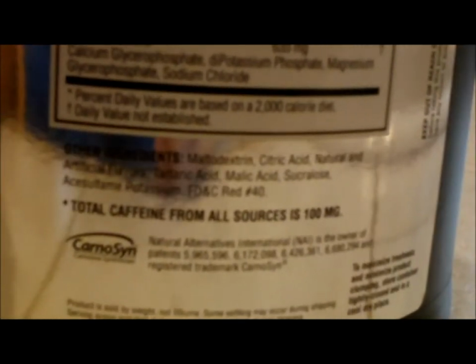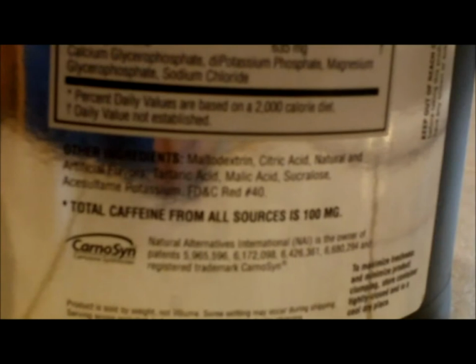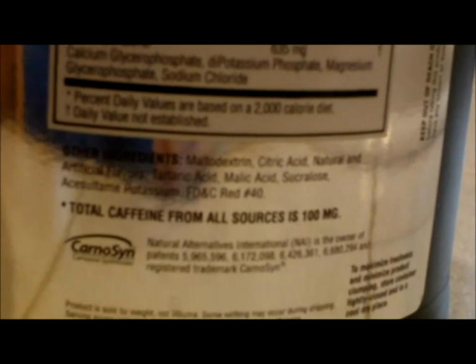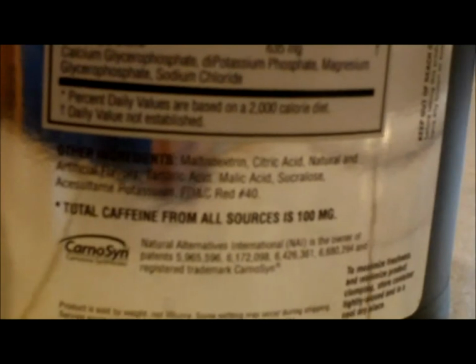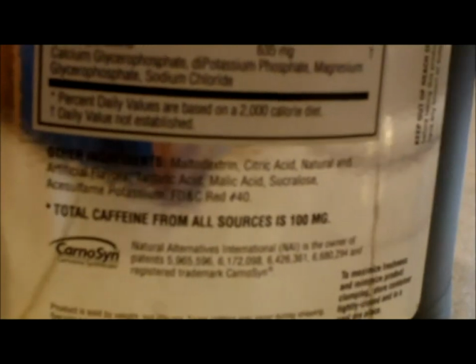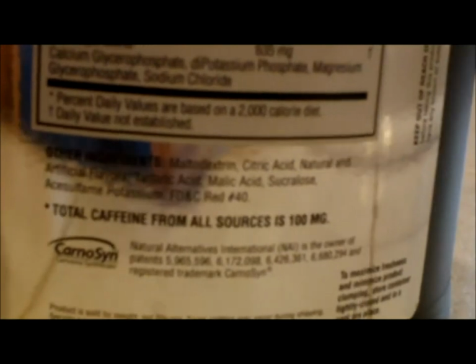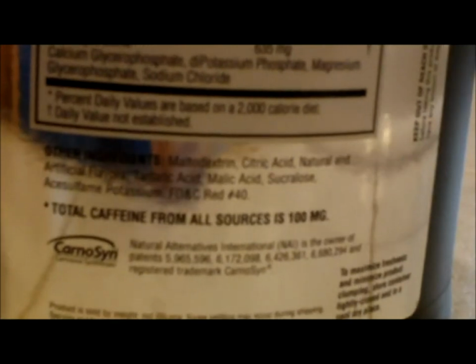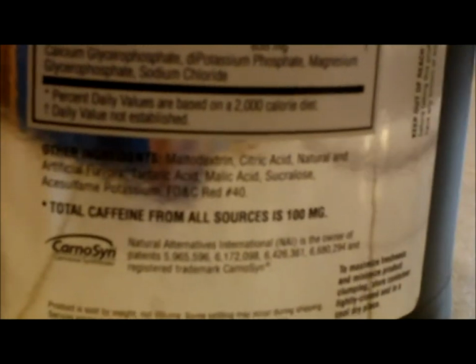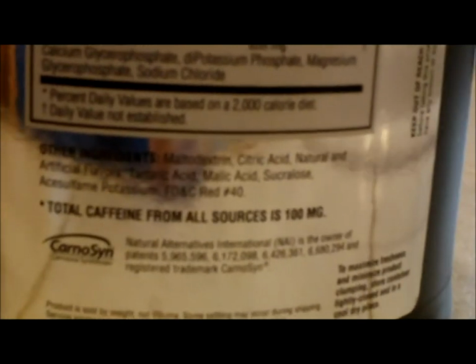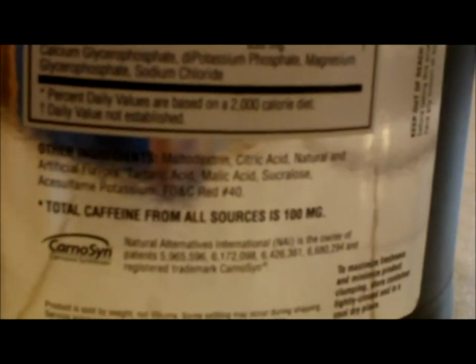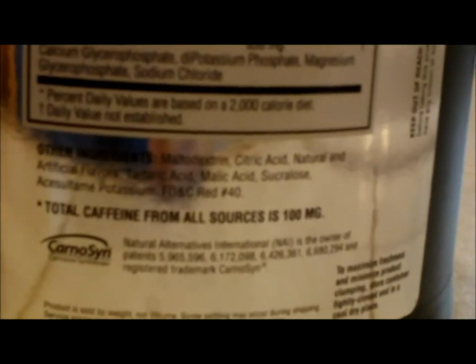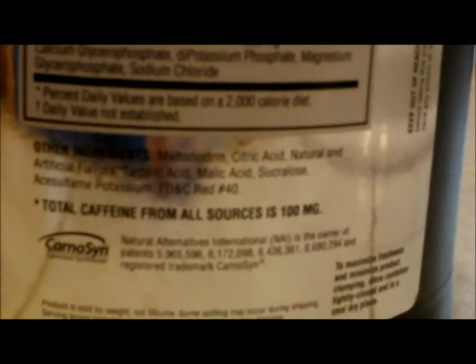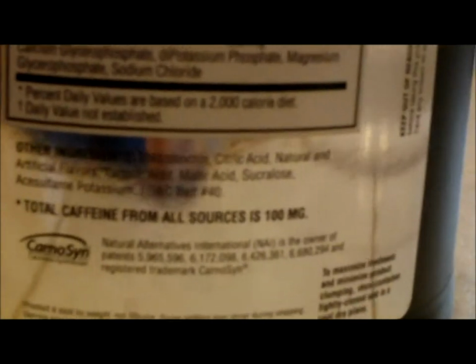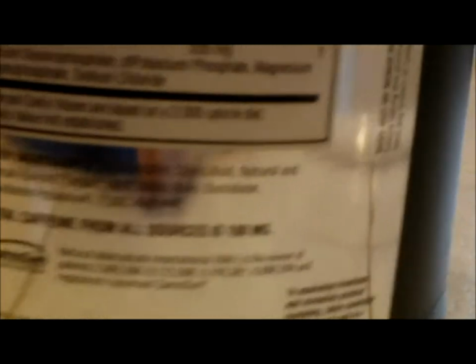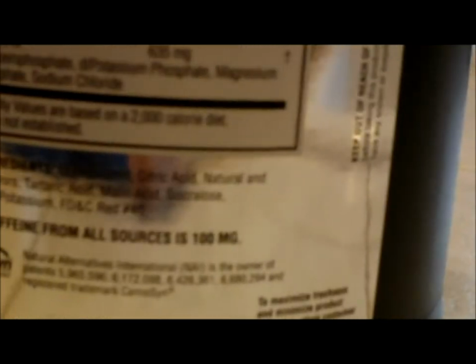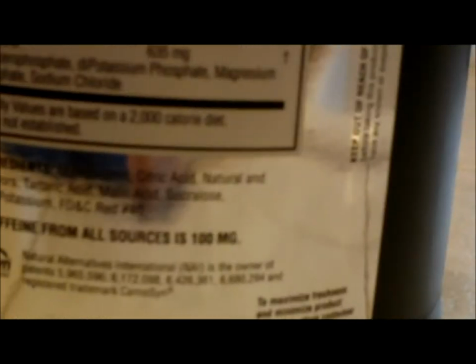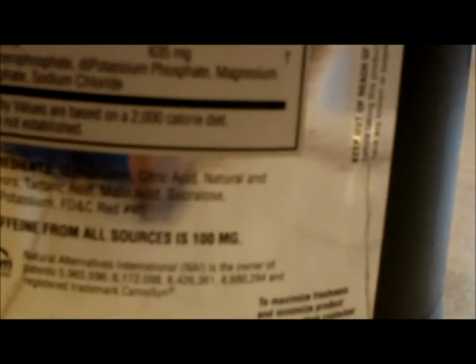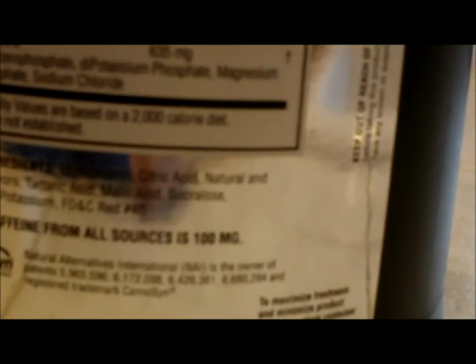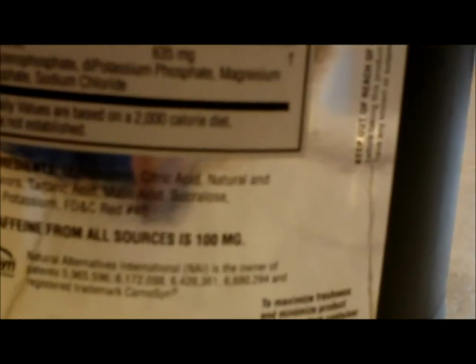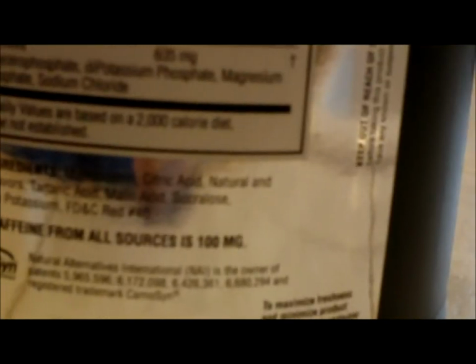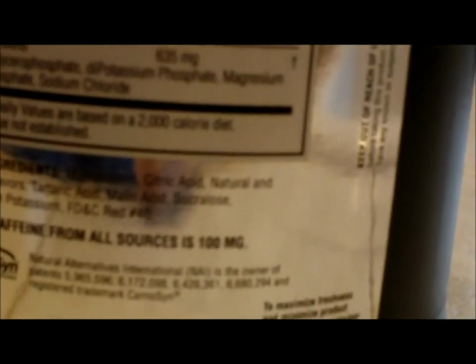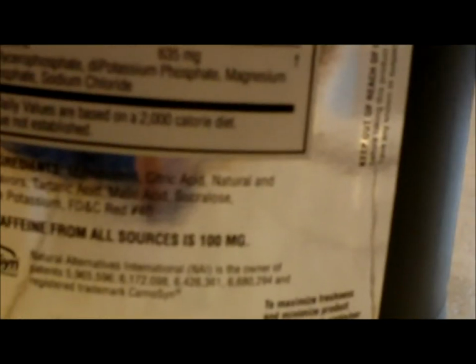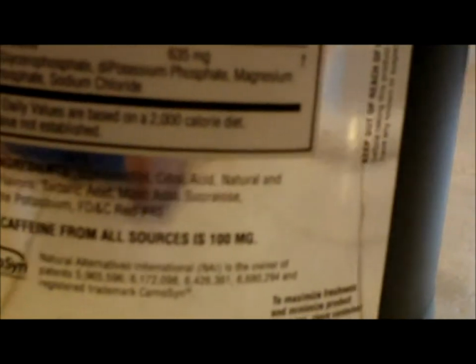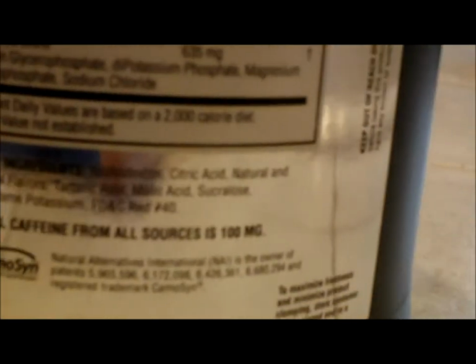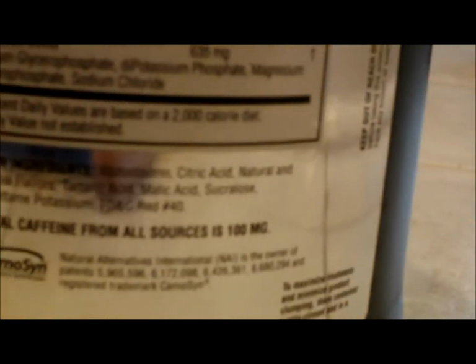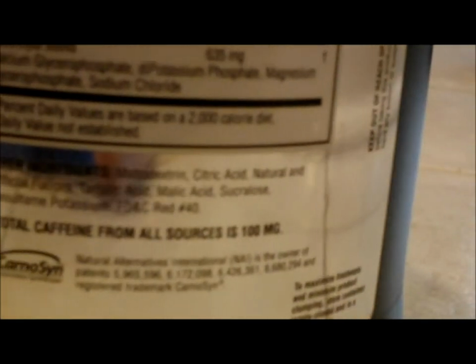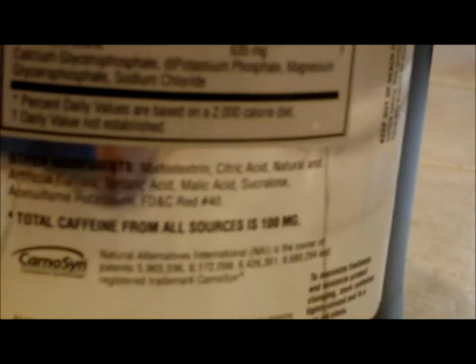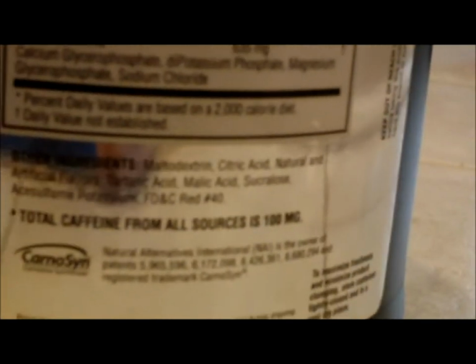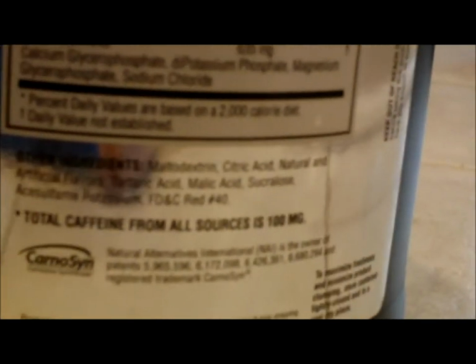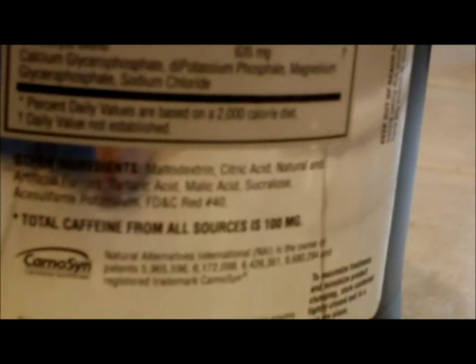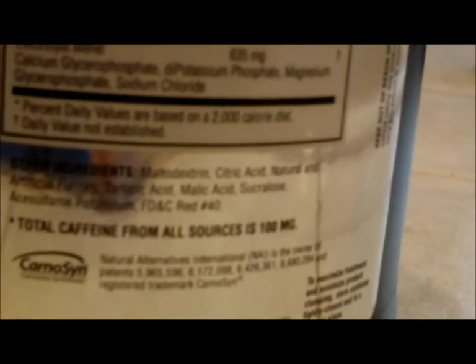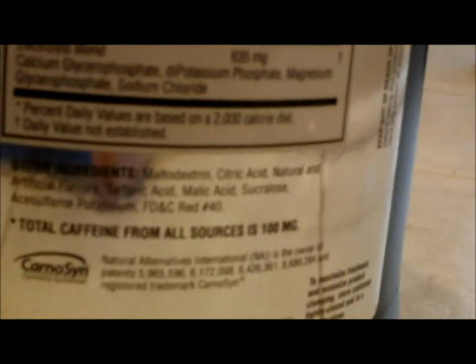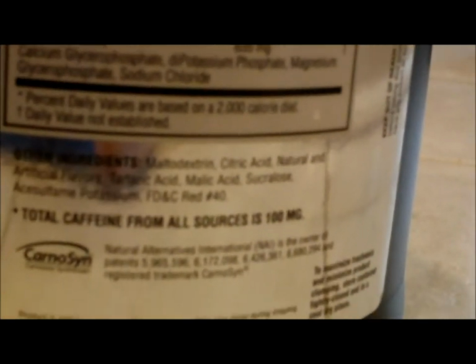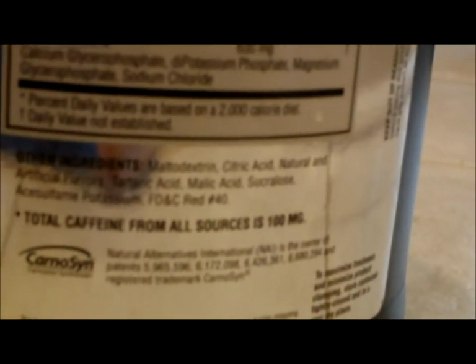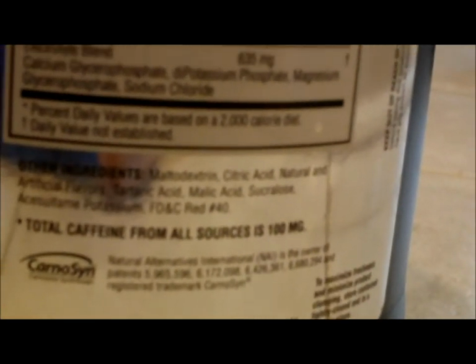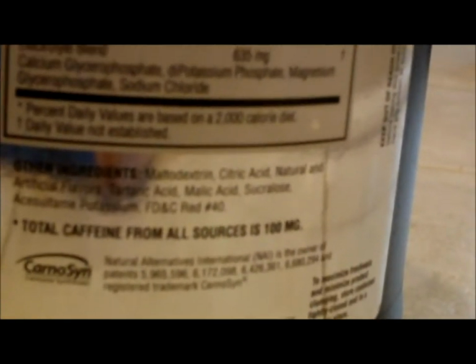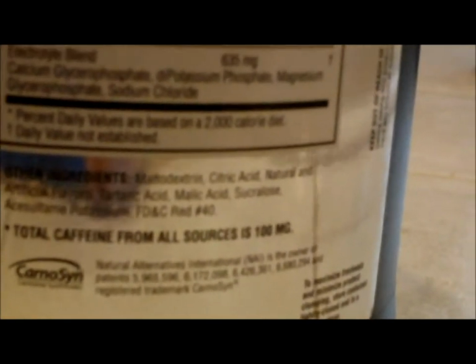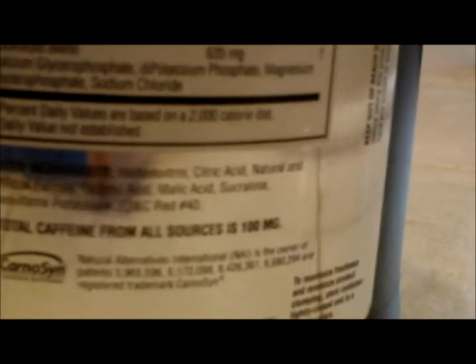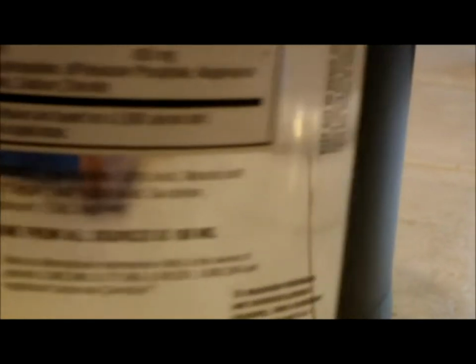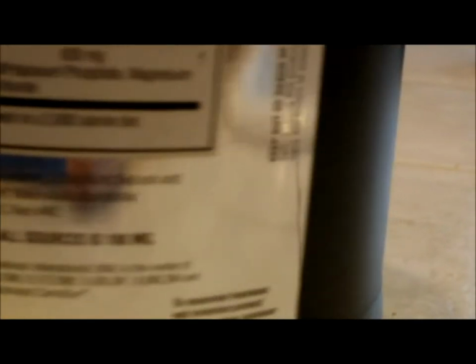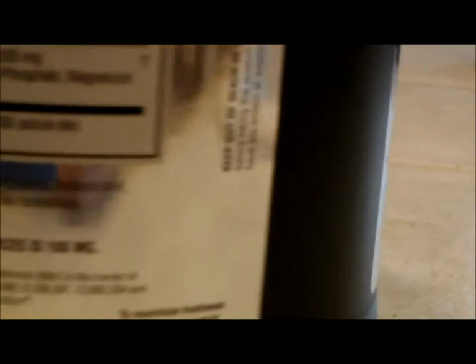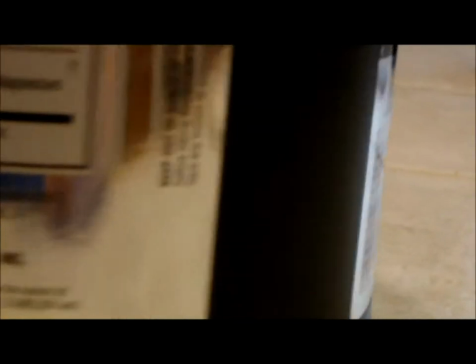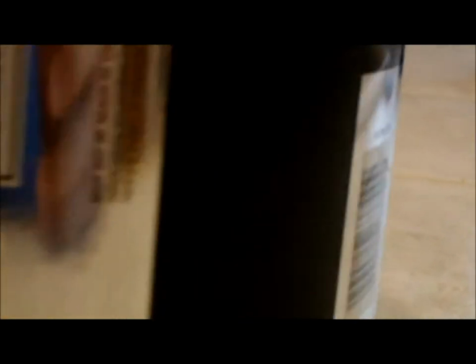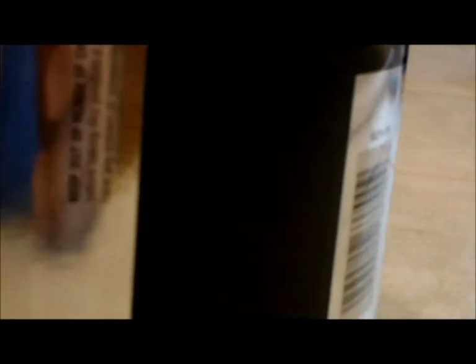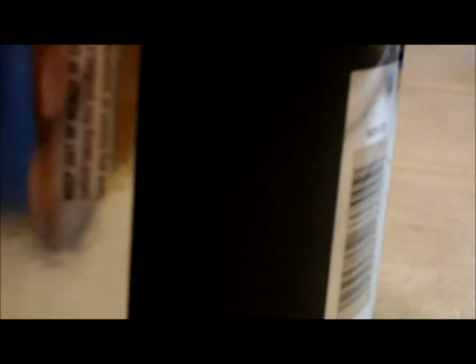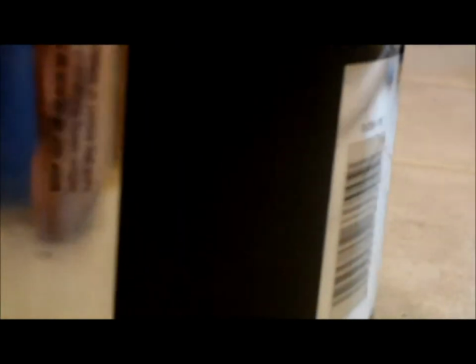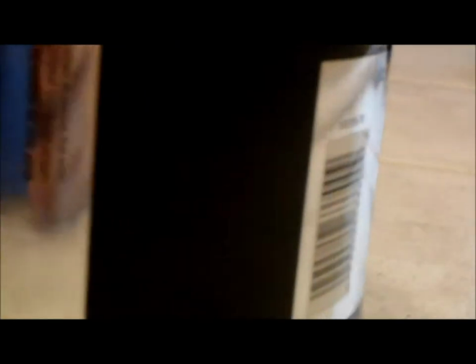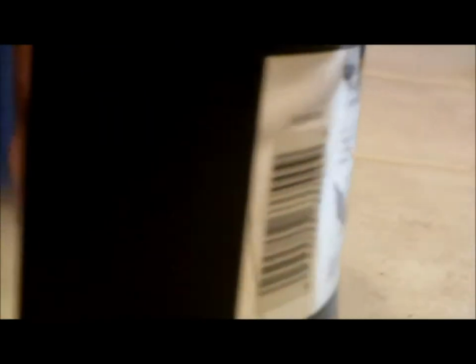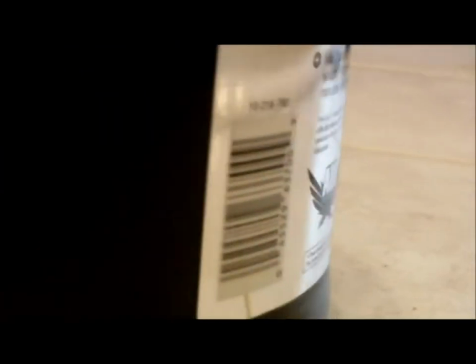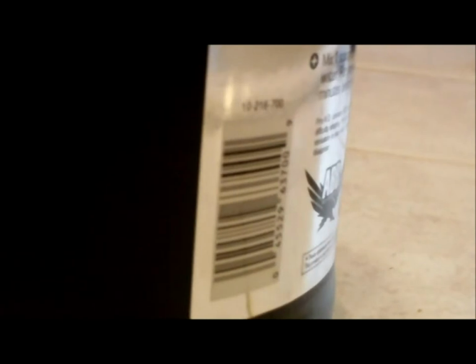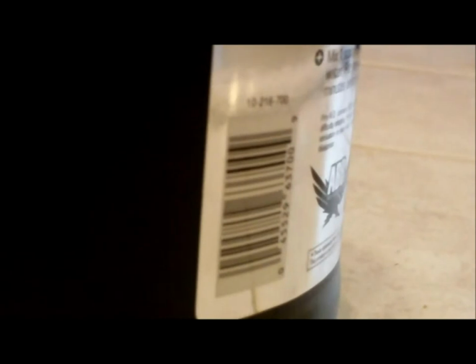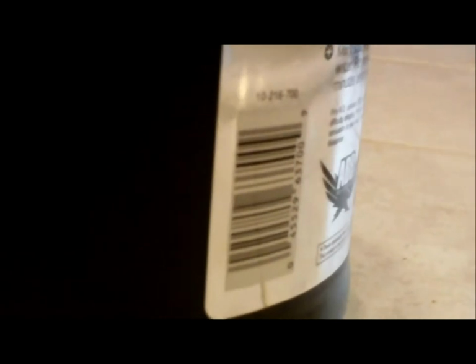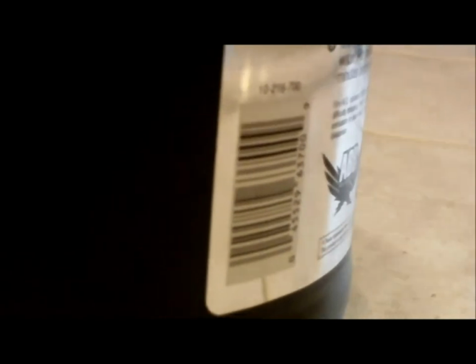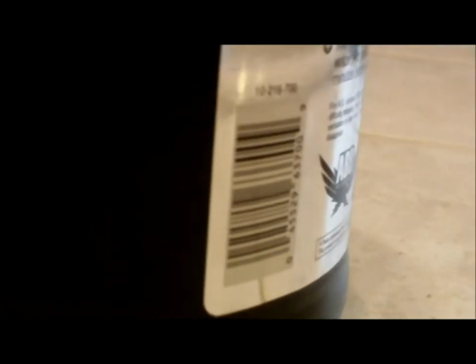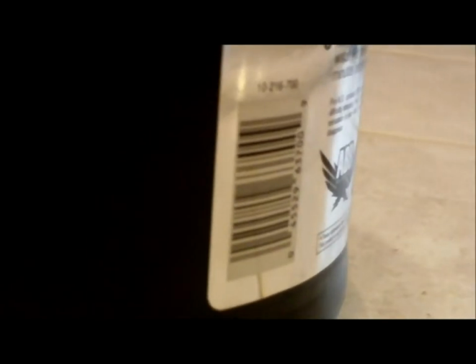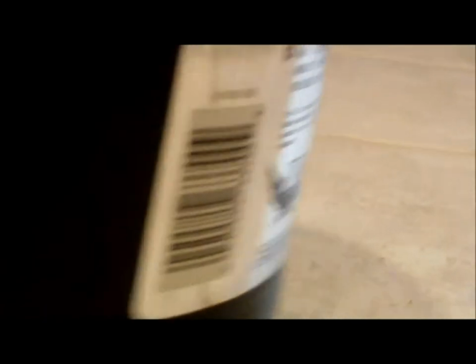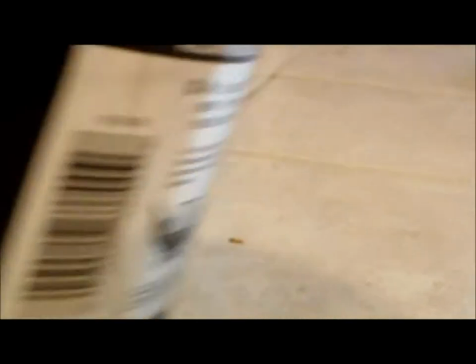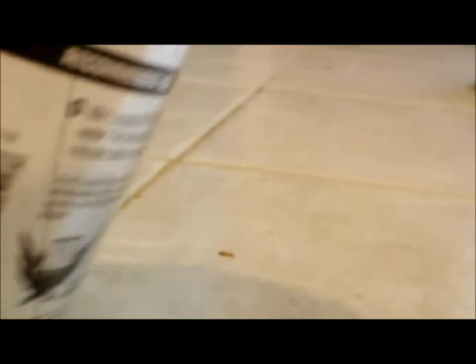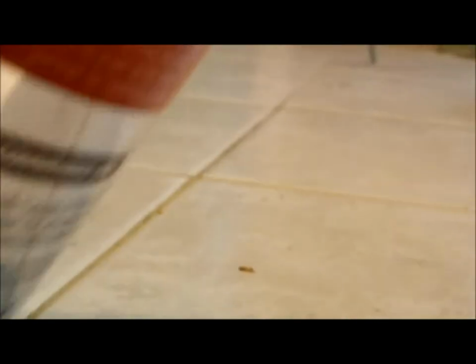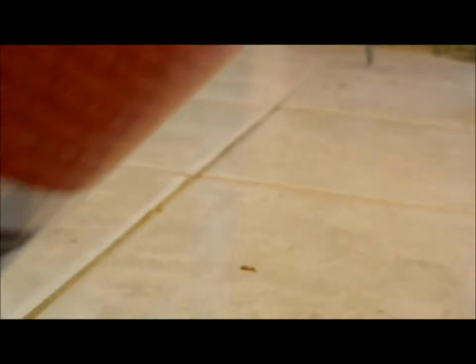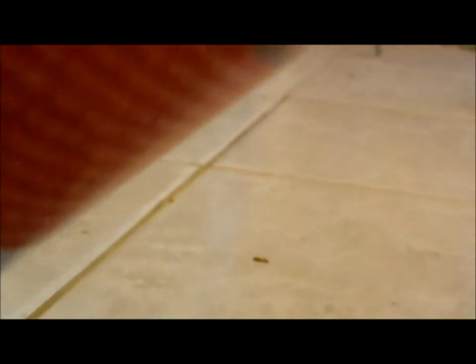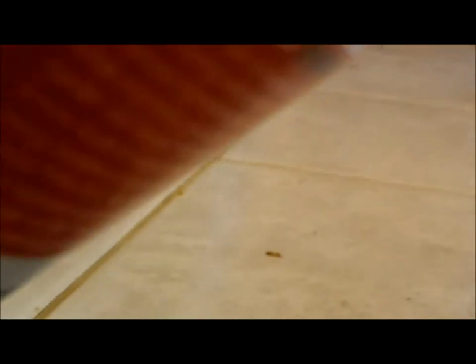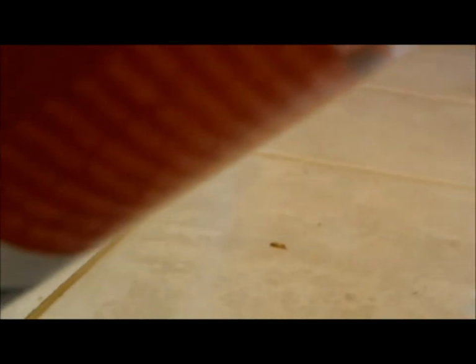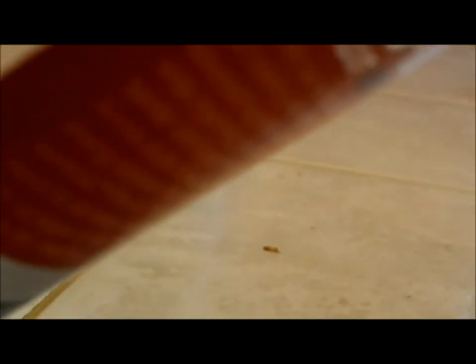Total caffeine from all sources is 100 milligrams of caffeine that you're getting per scoop.